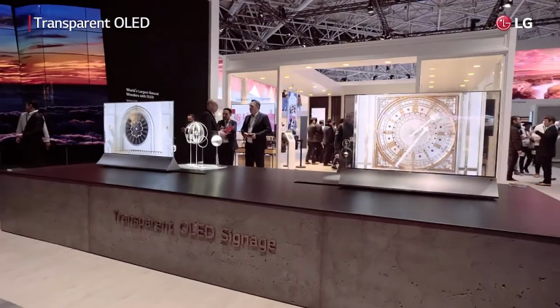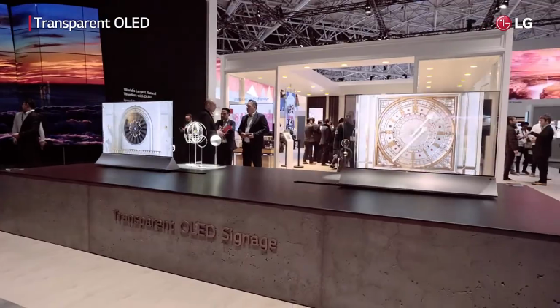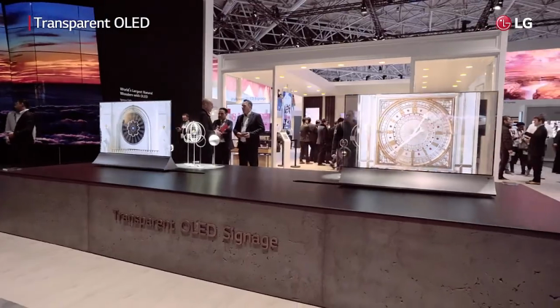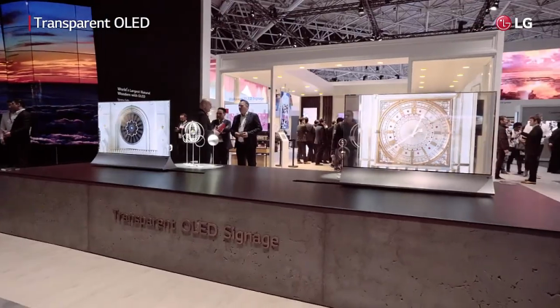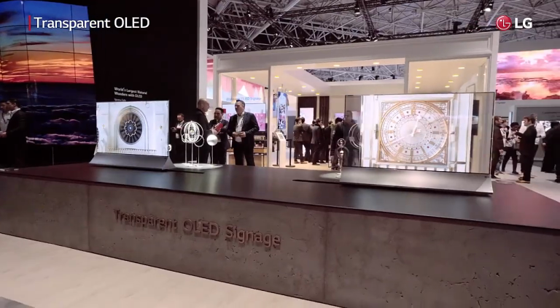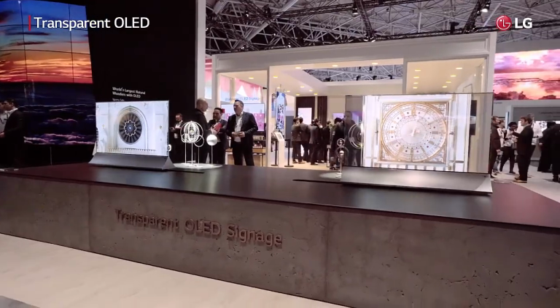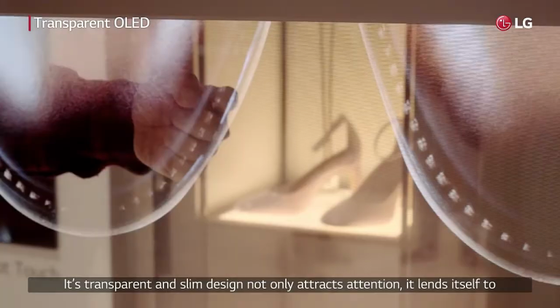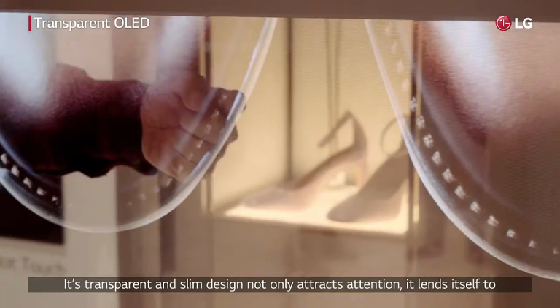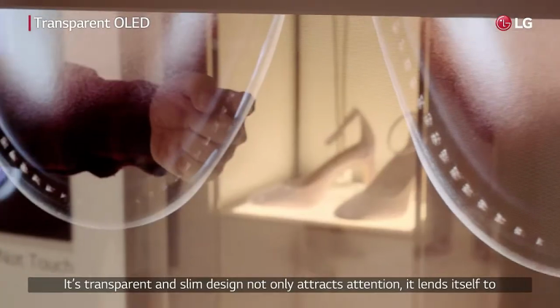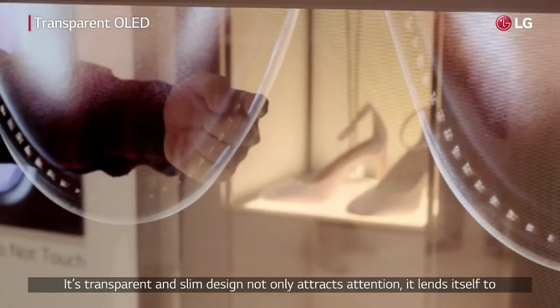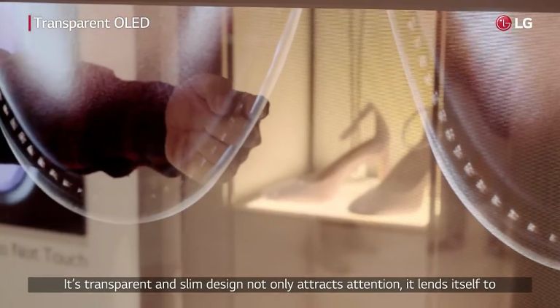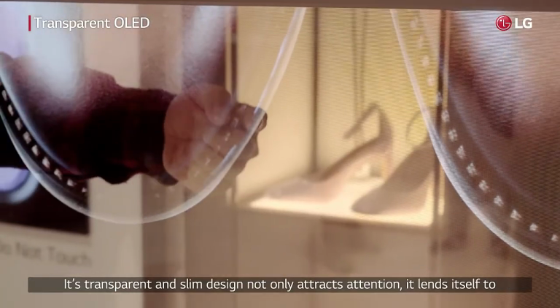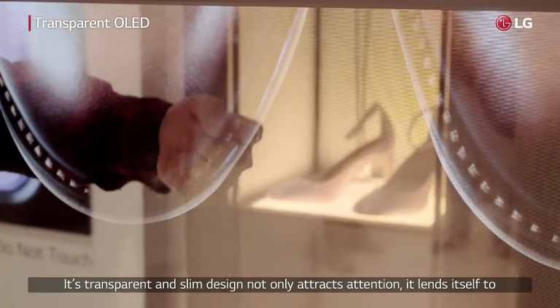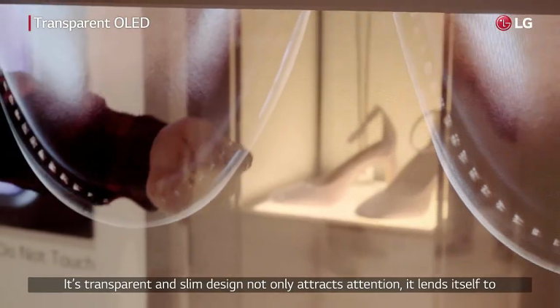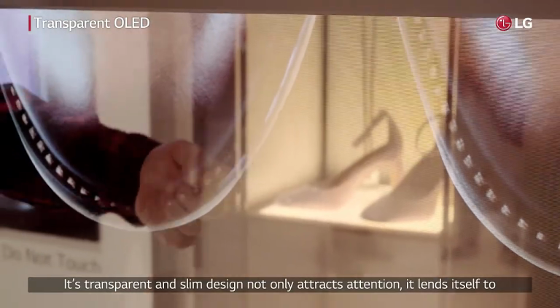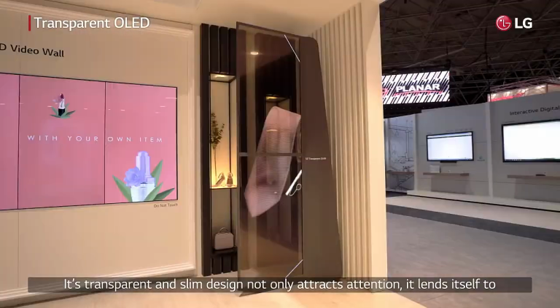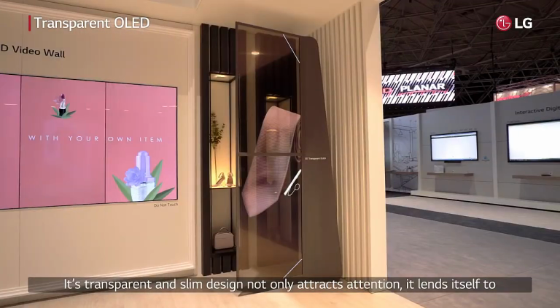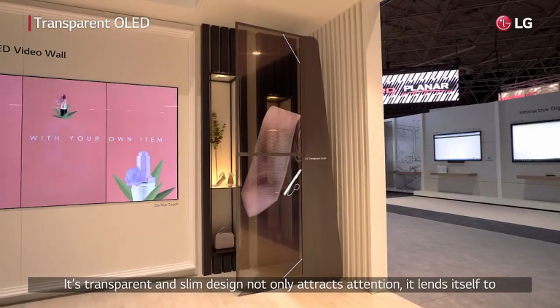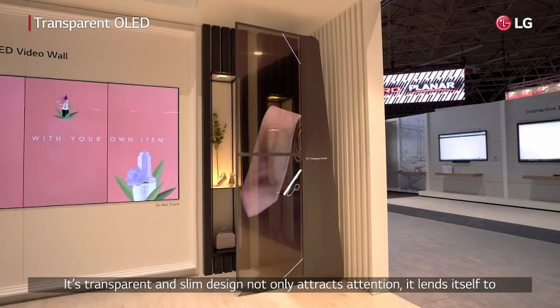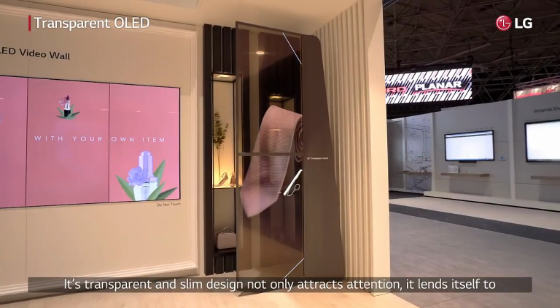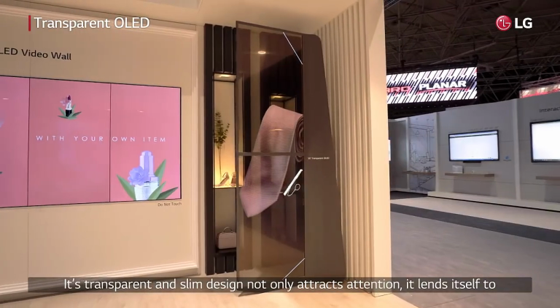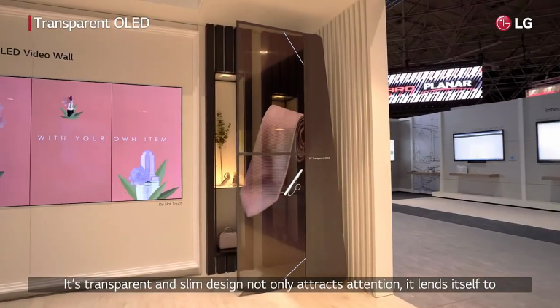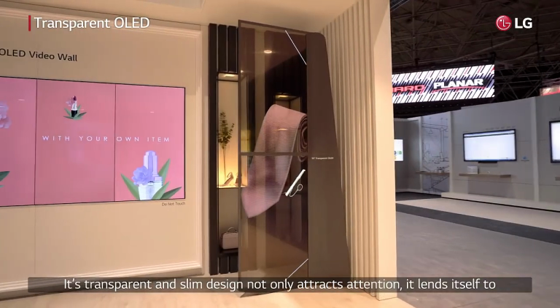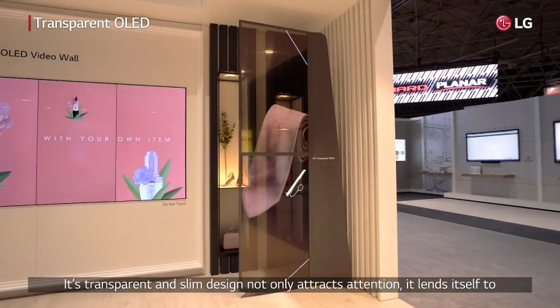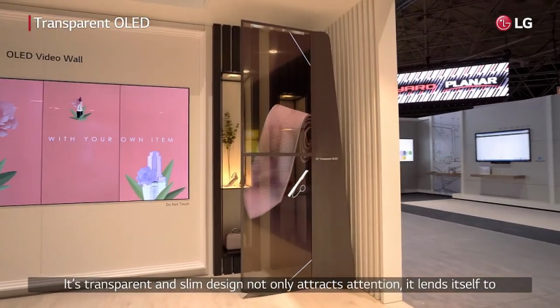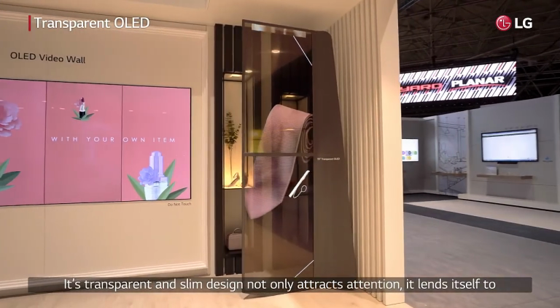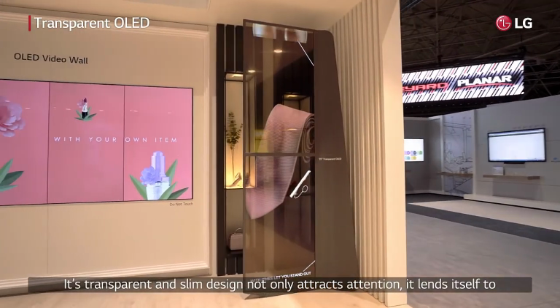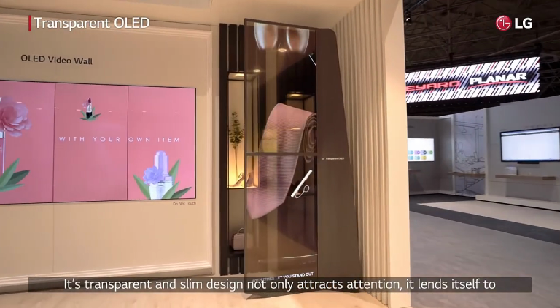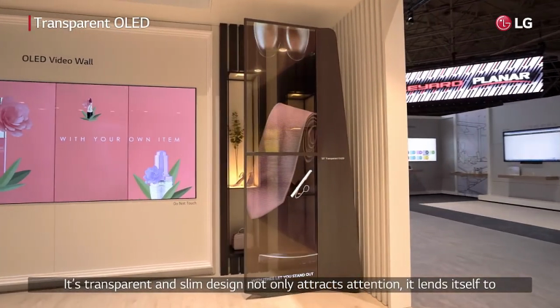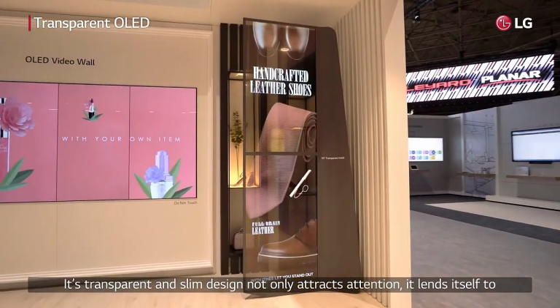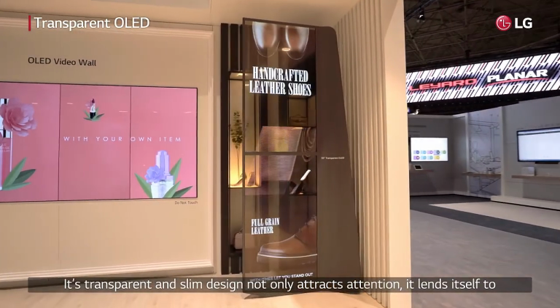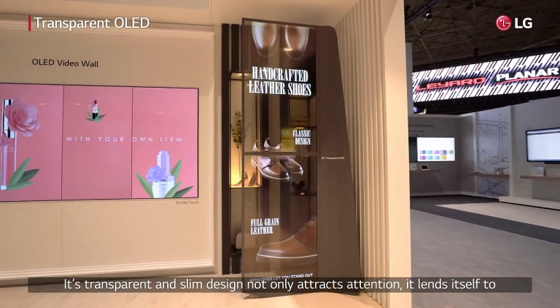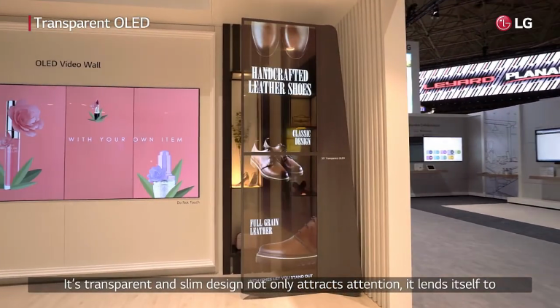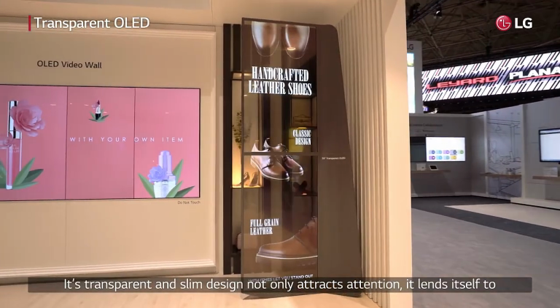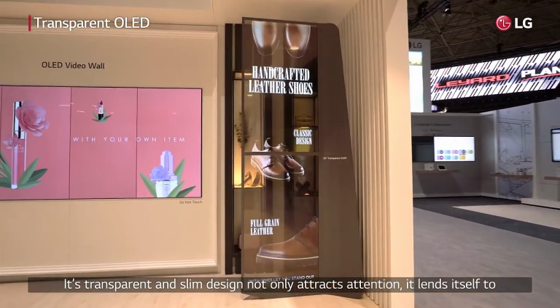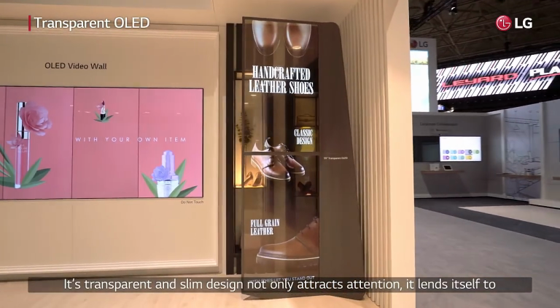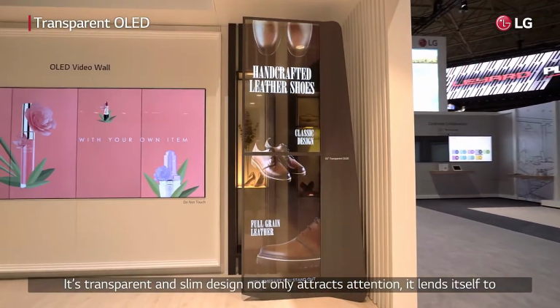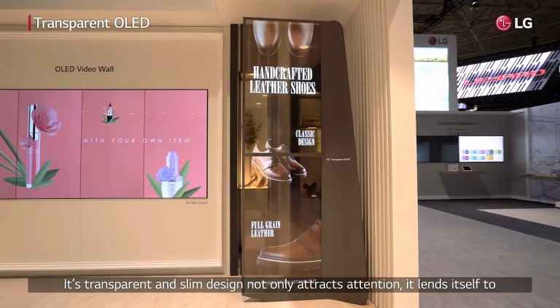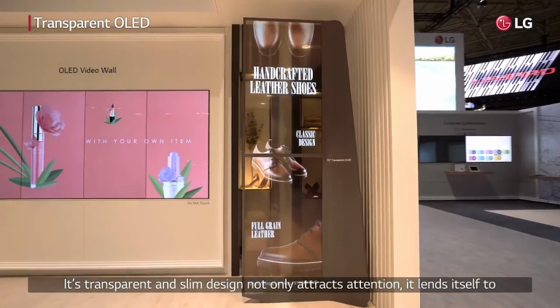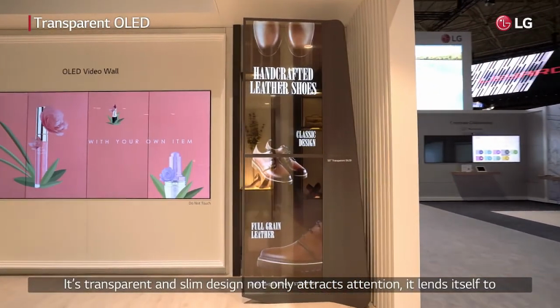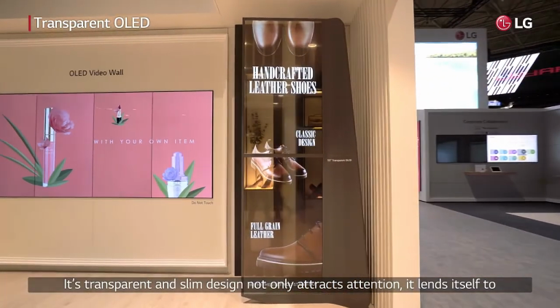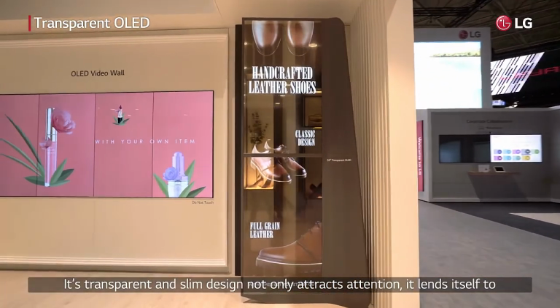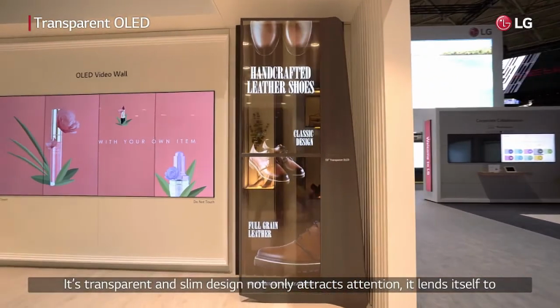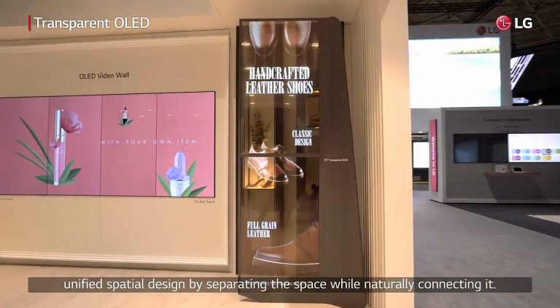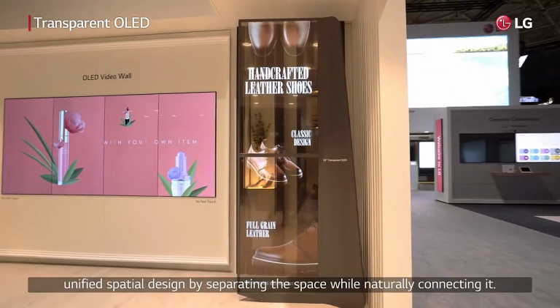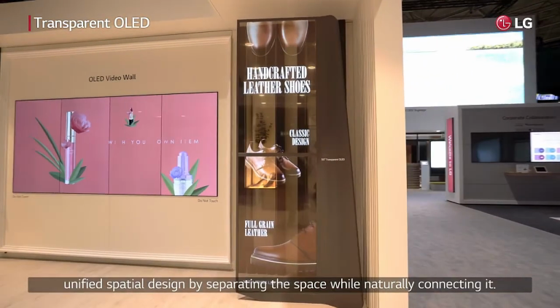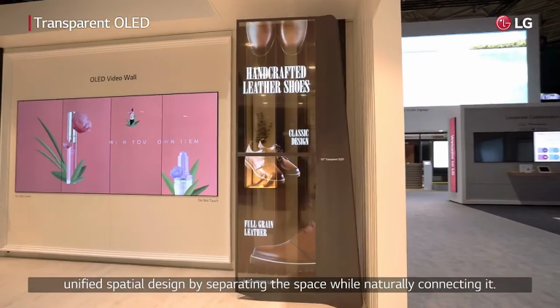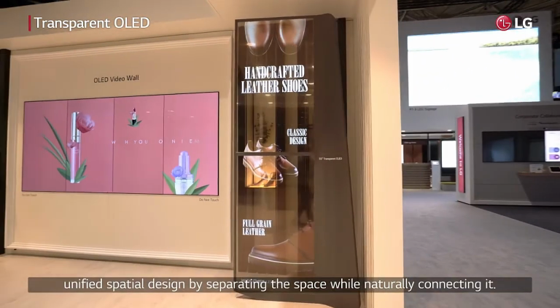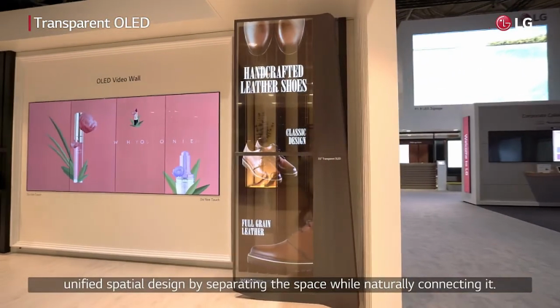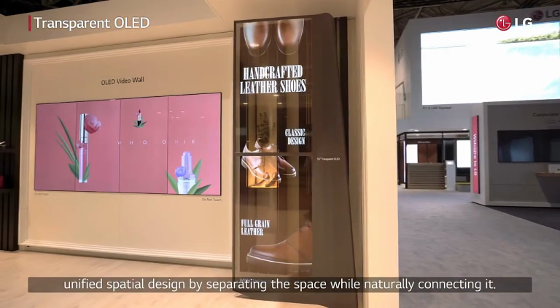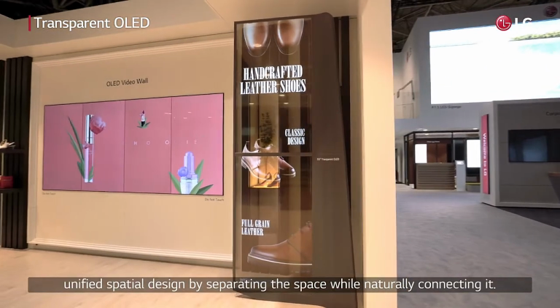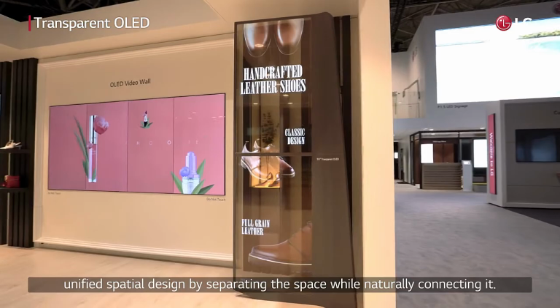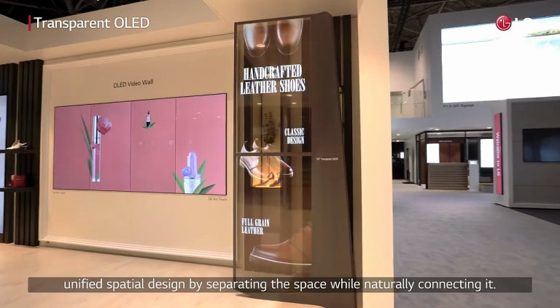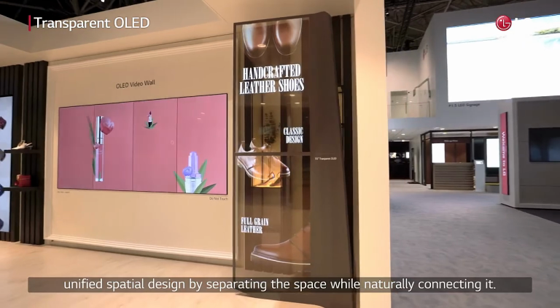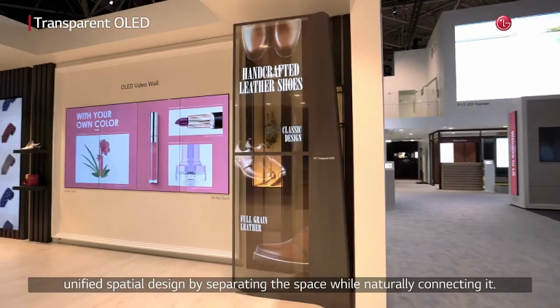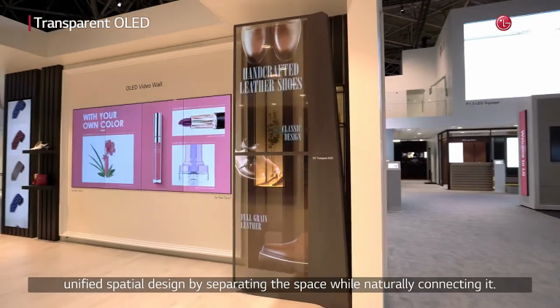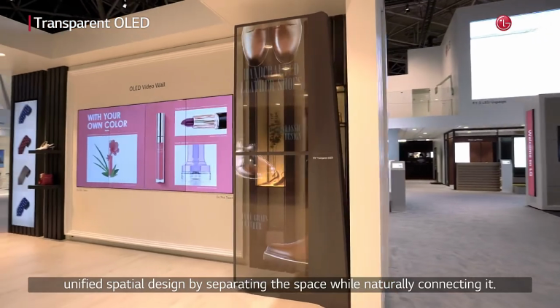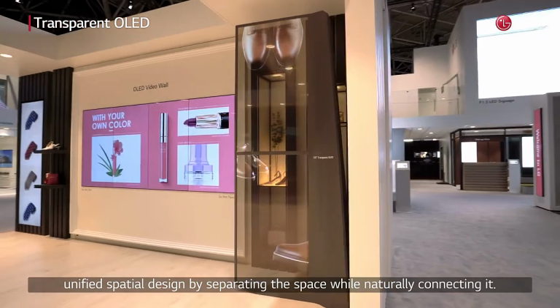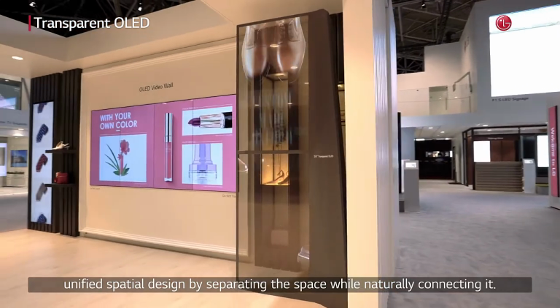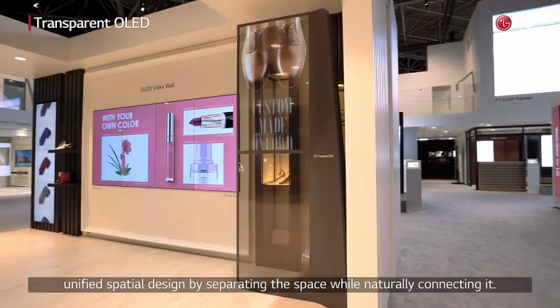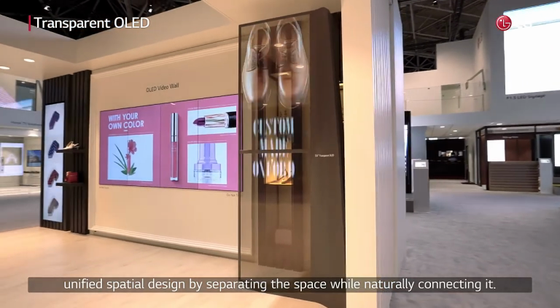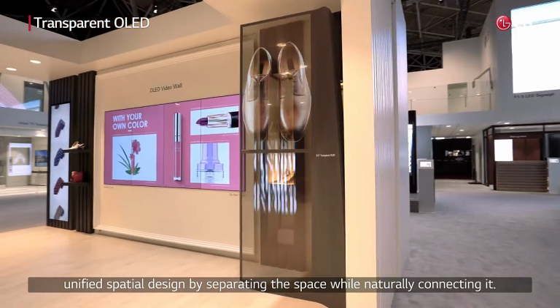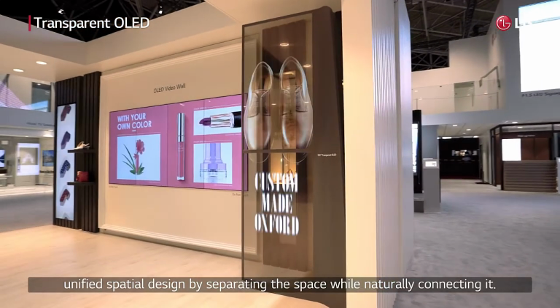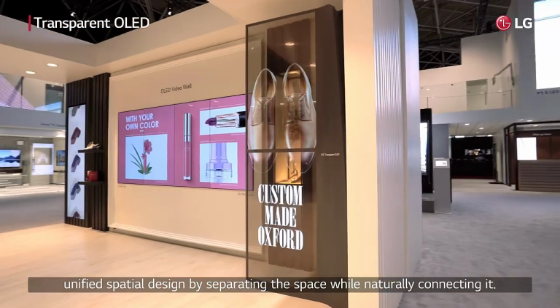The slim design not only attracts attention, it lends itself to a unified spatial design.